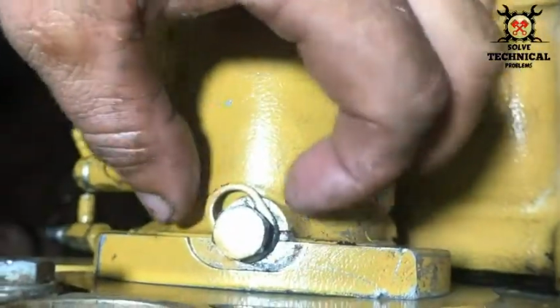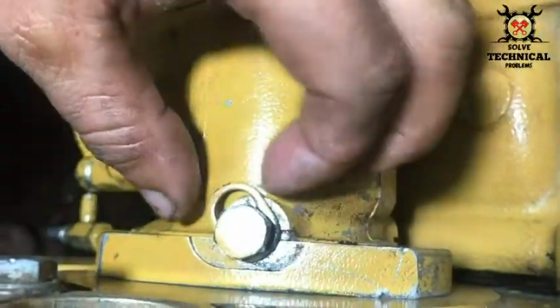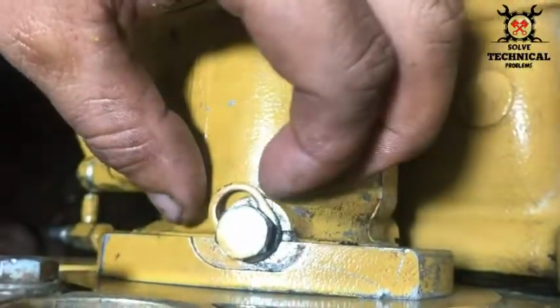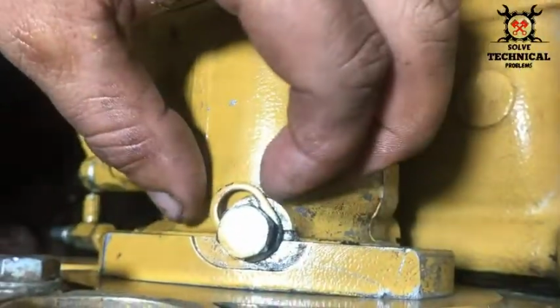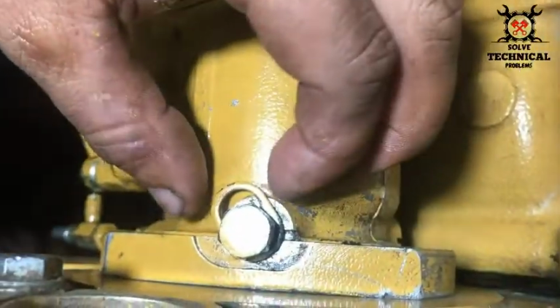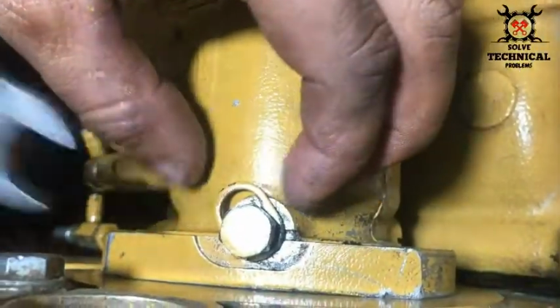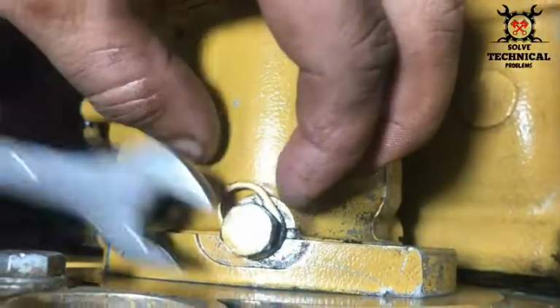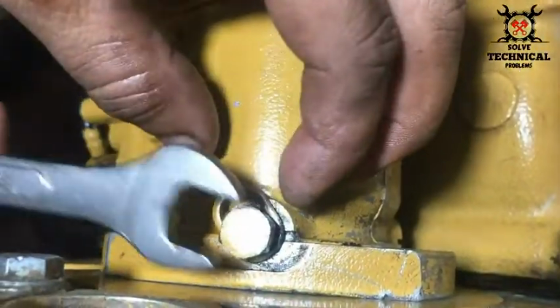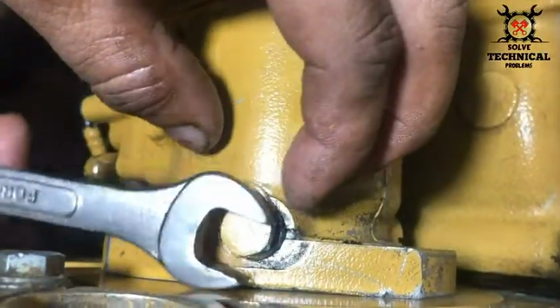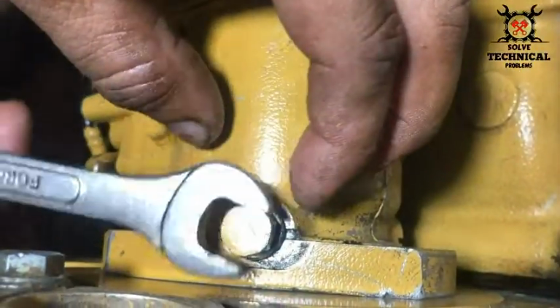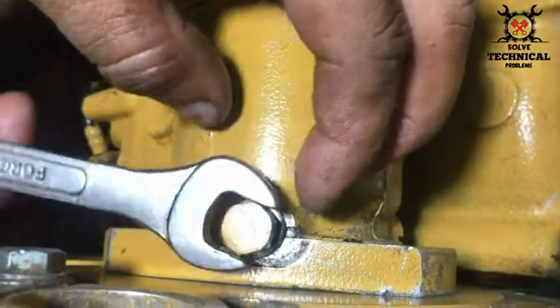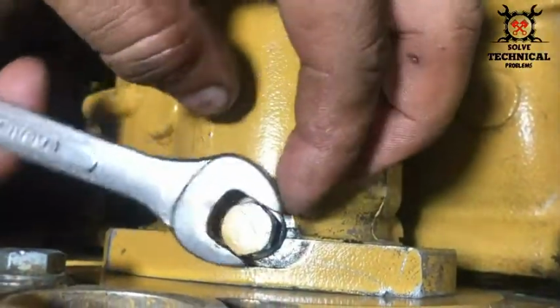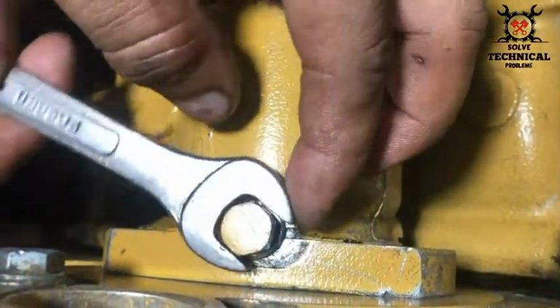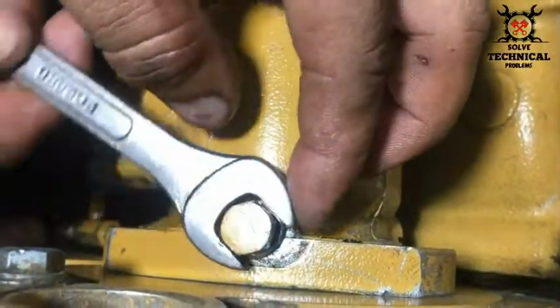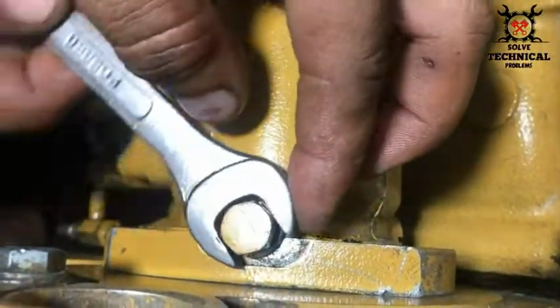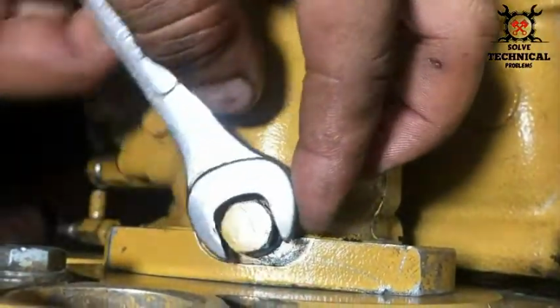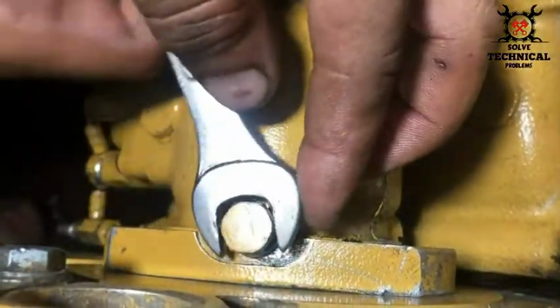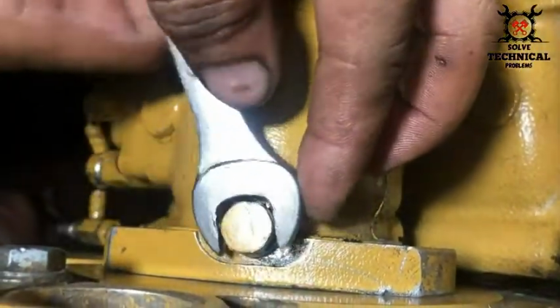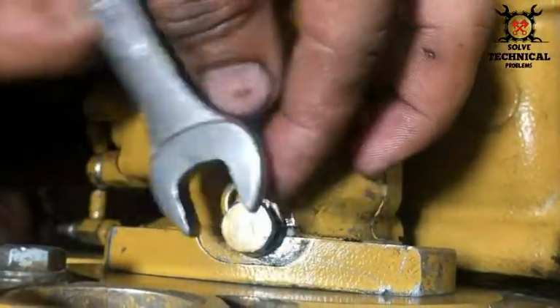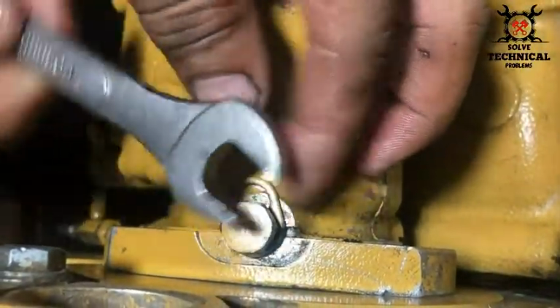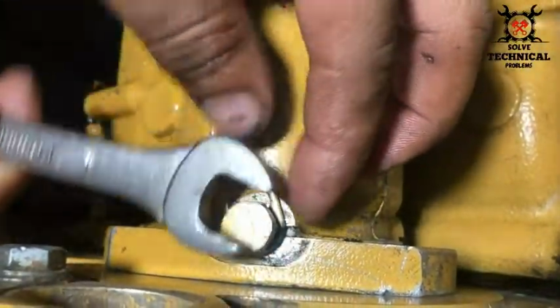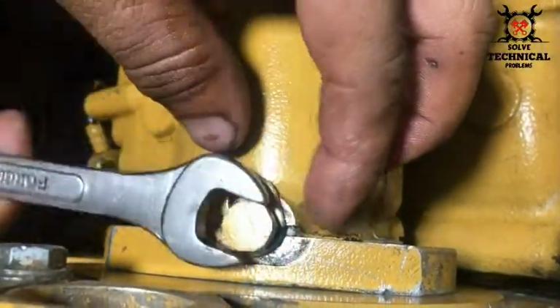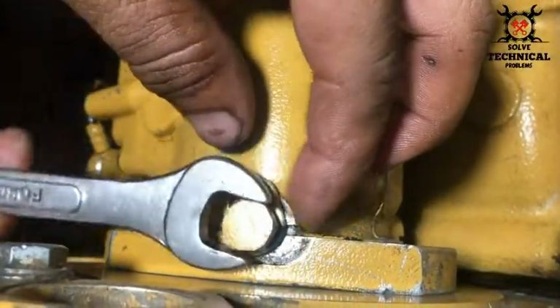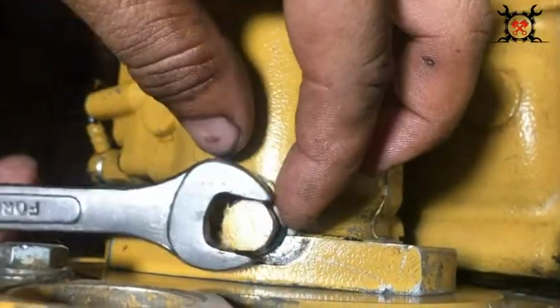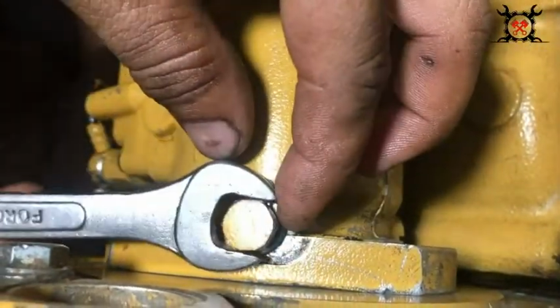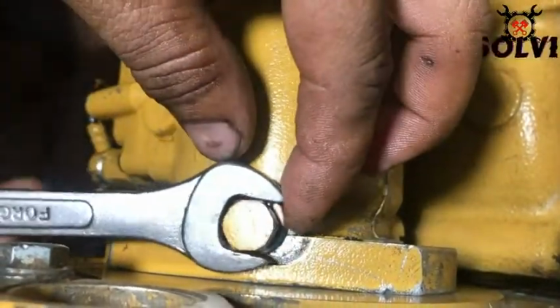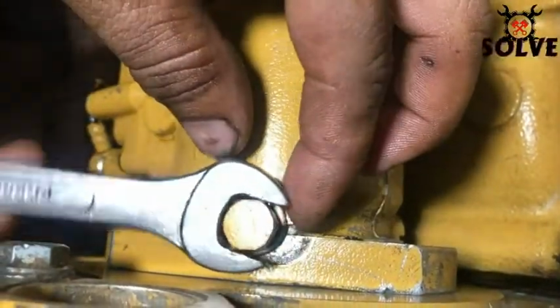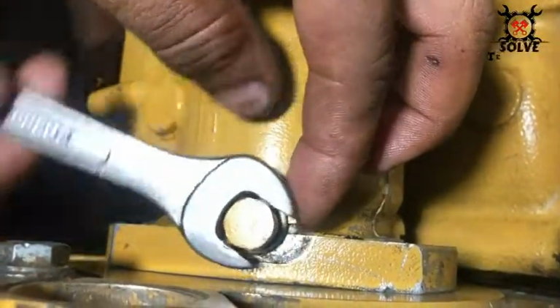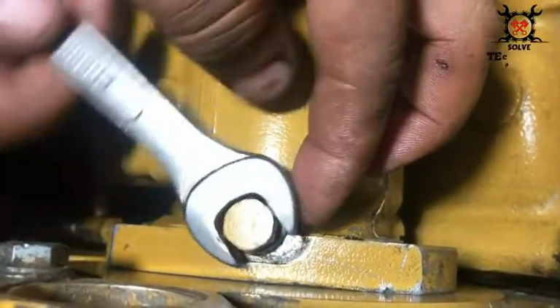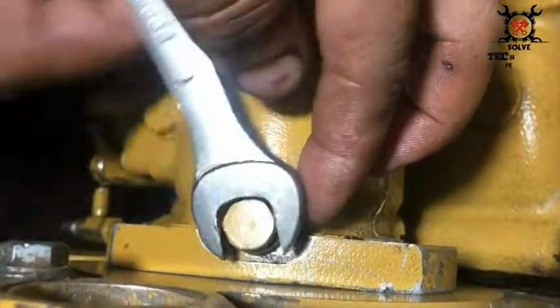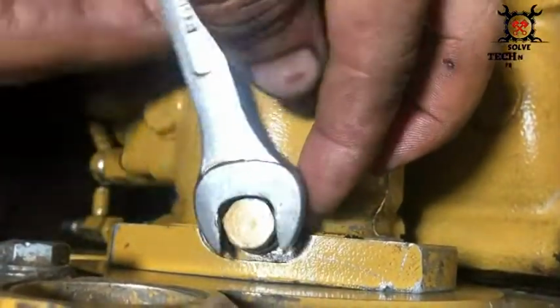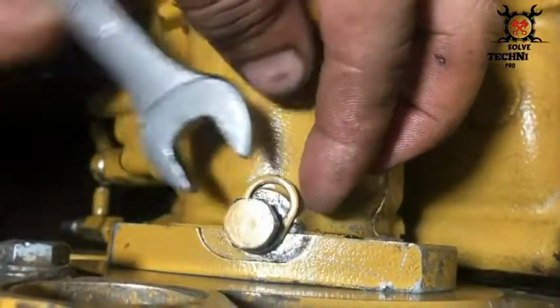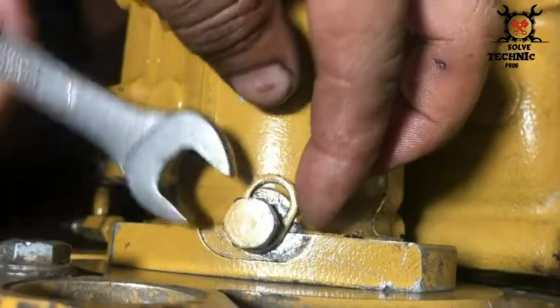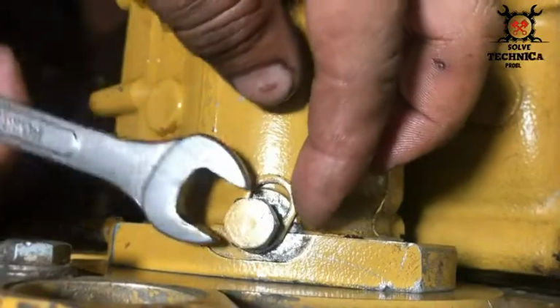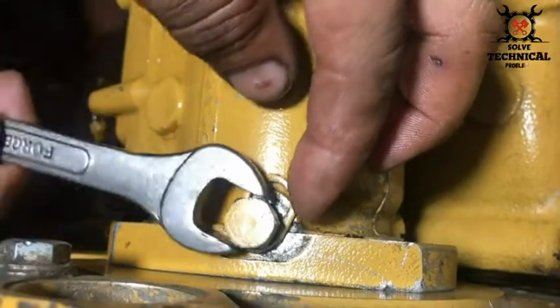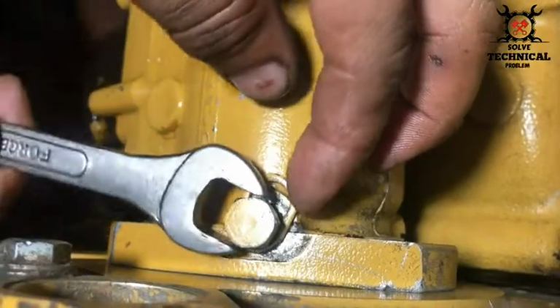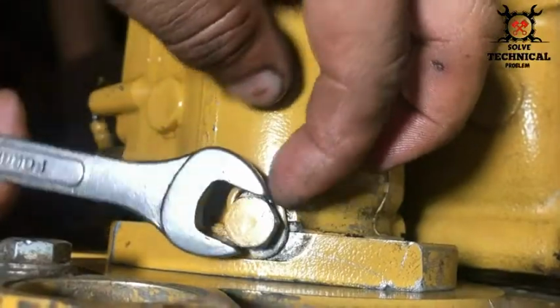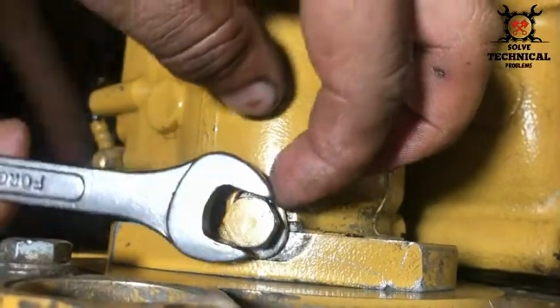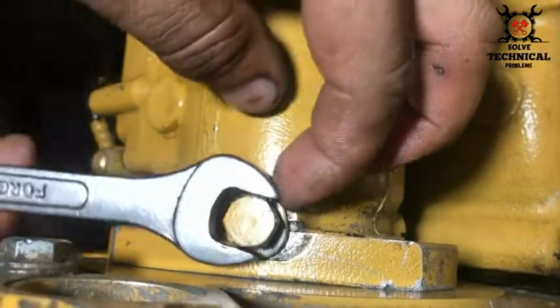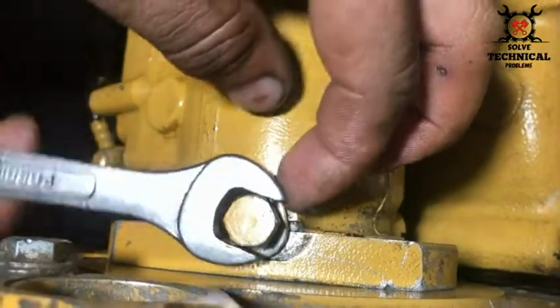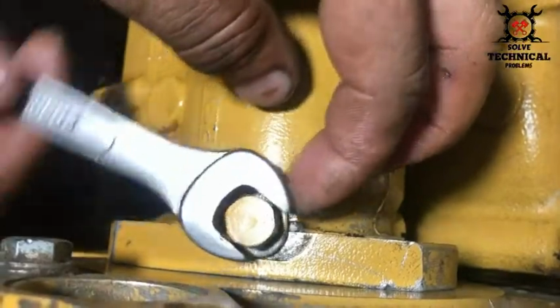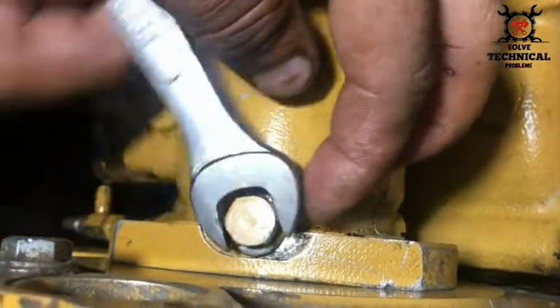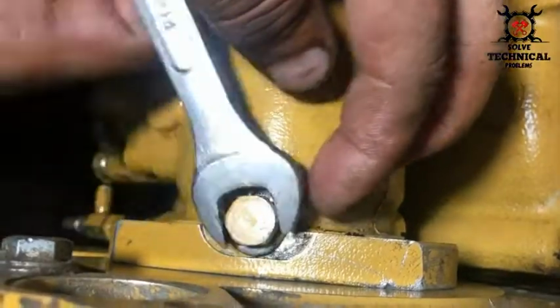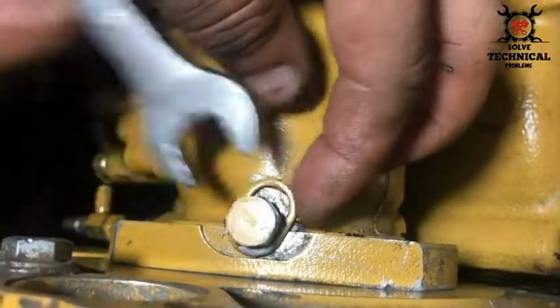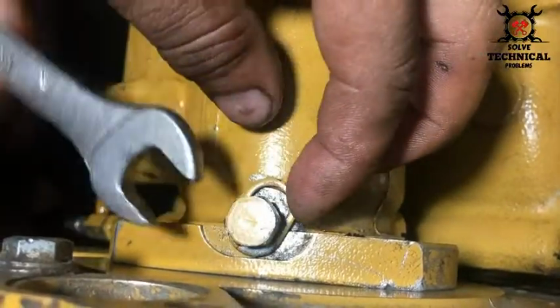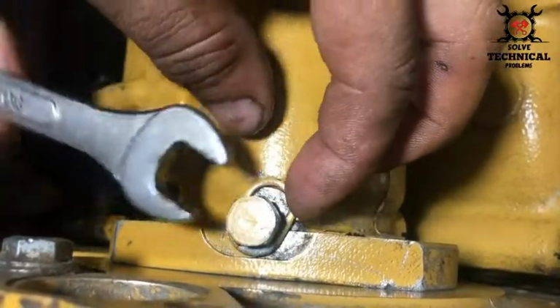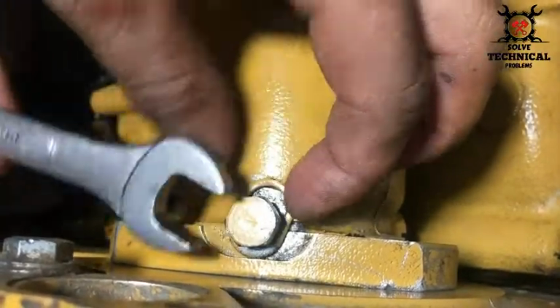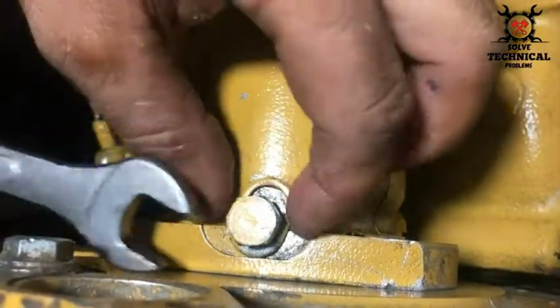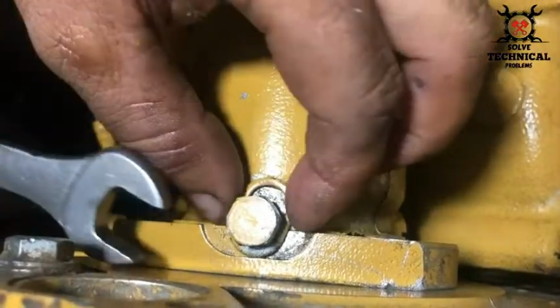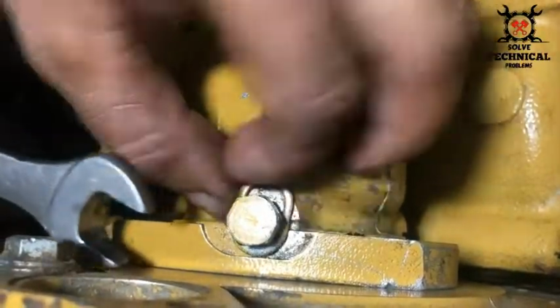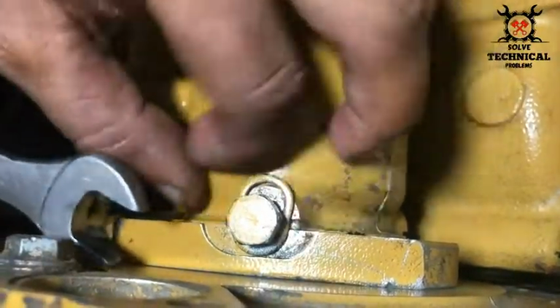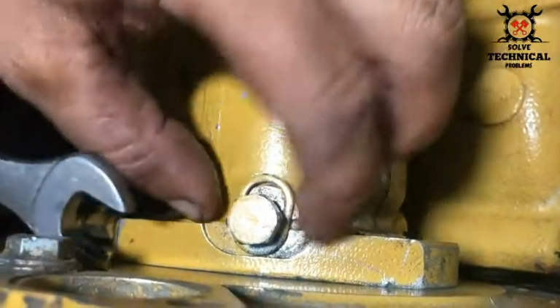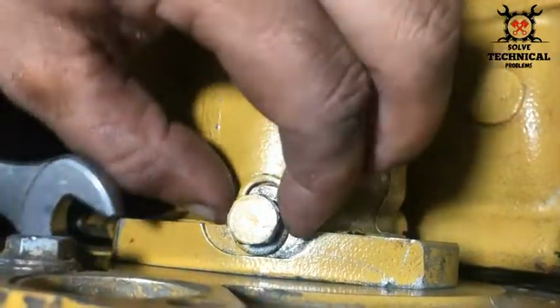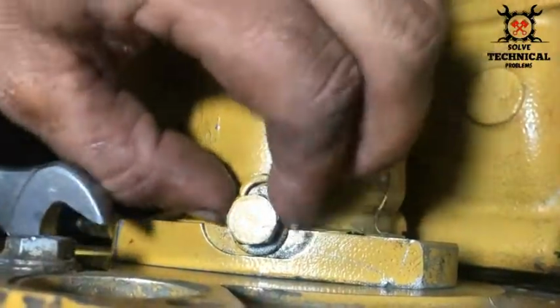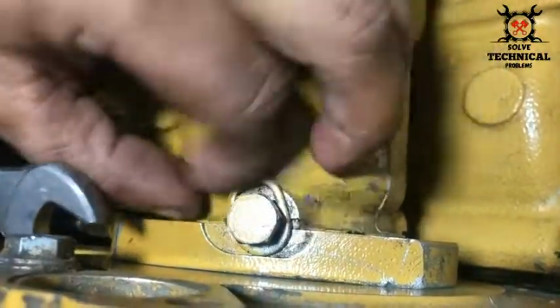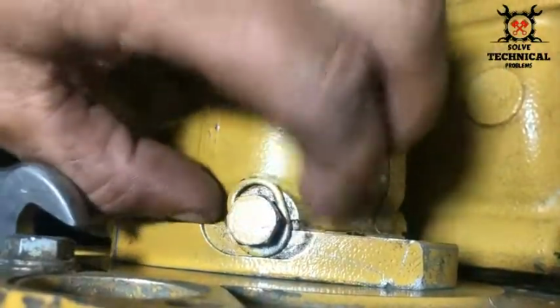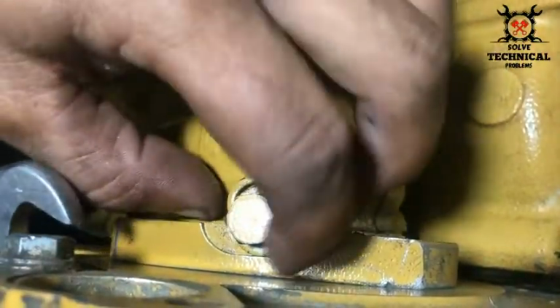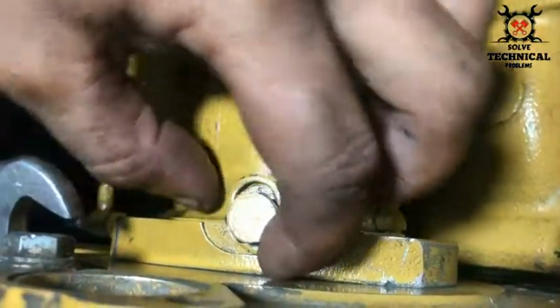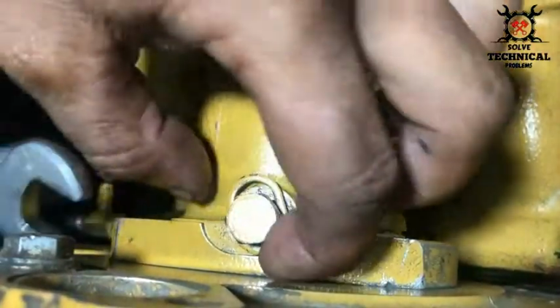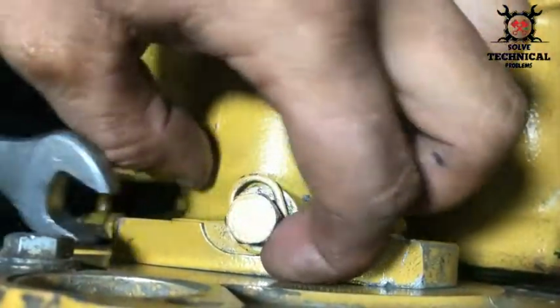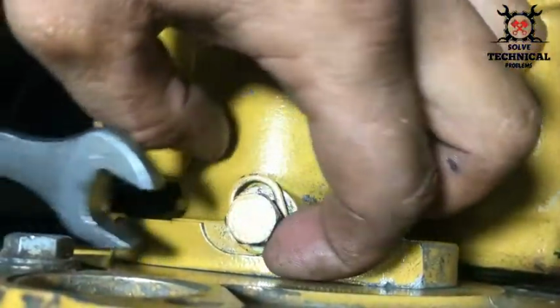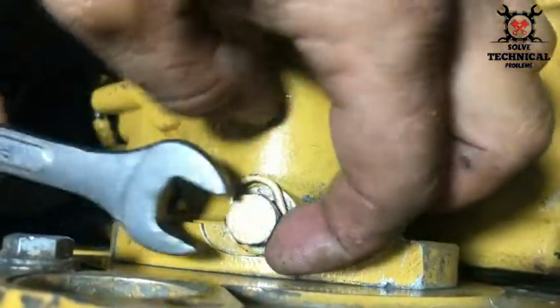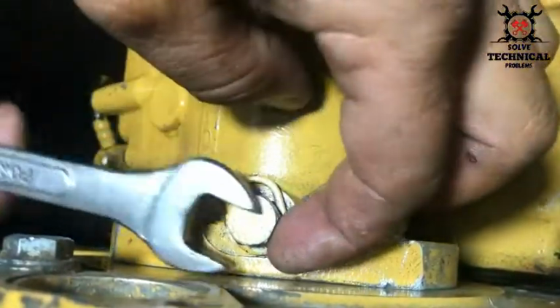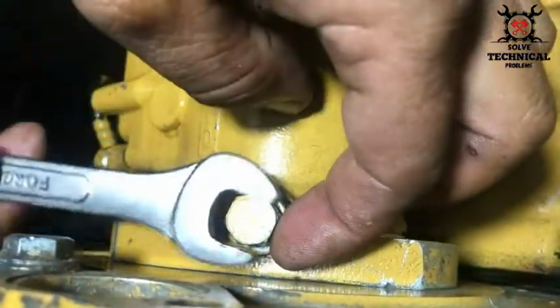Now the pump is free. When this spacer is locked, you can rotate the pump easily.